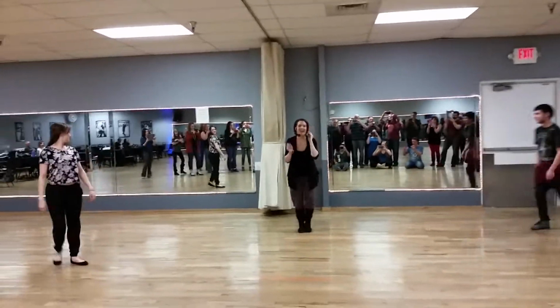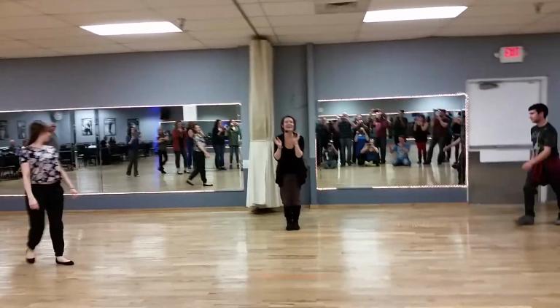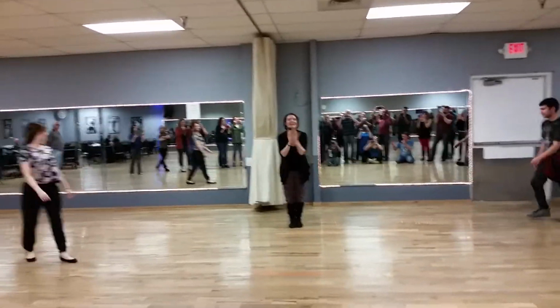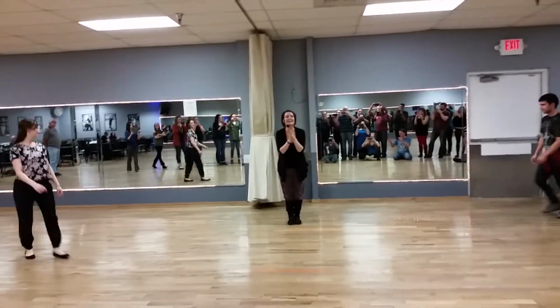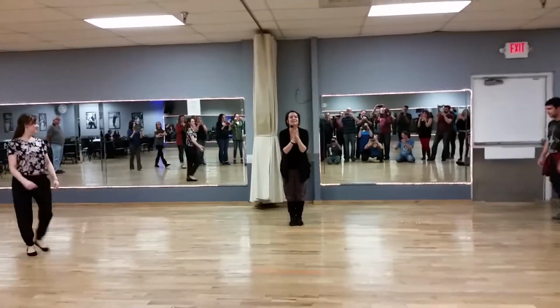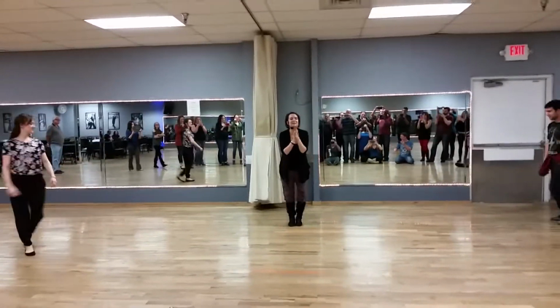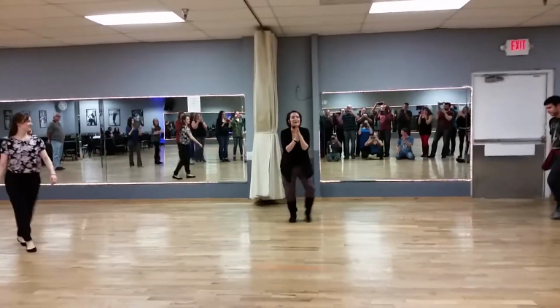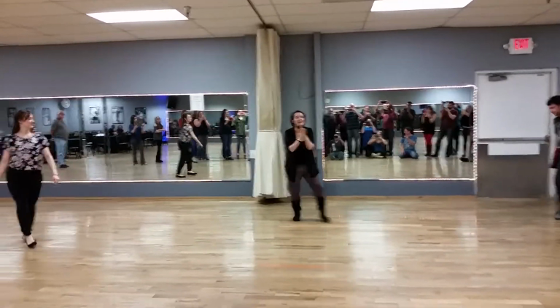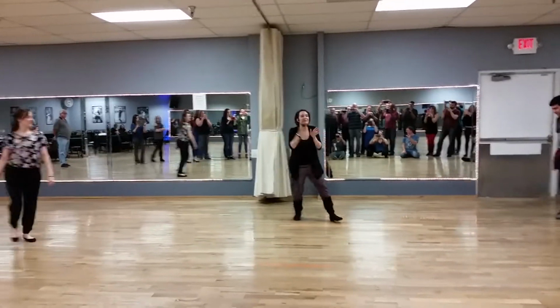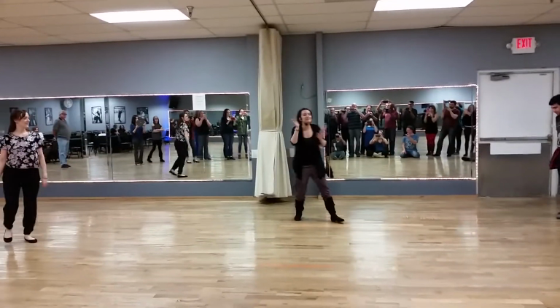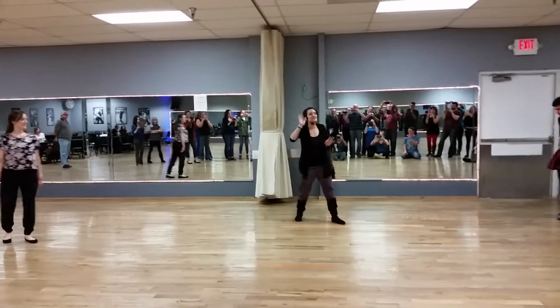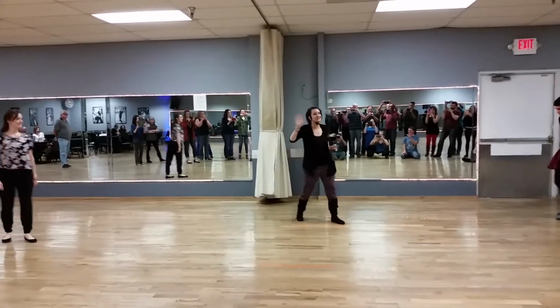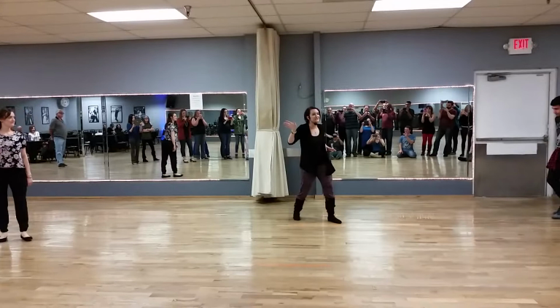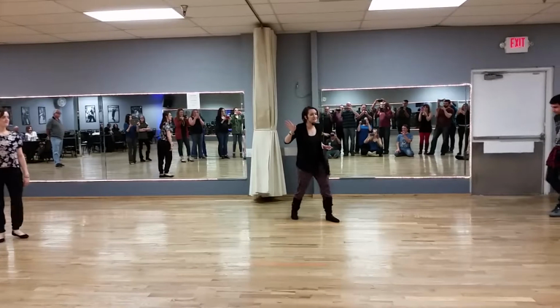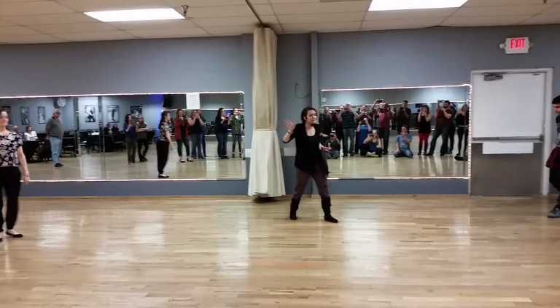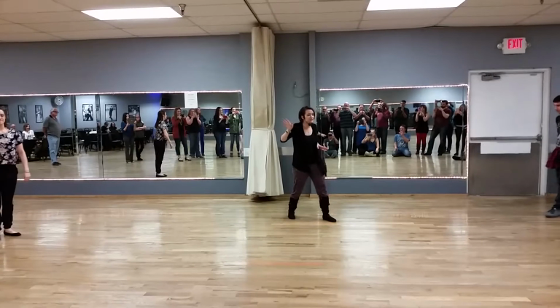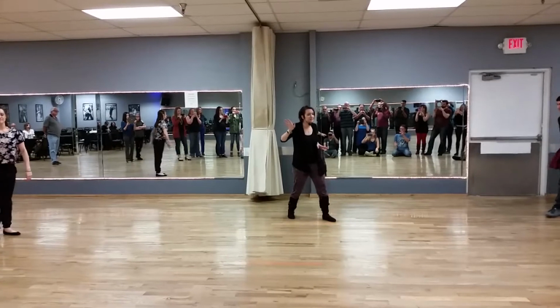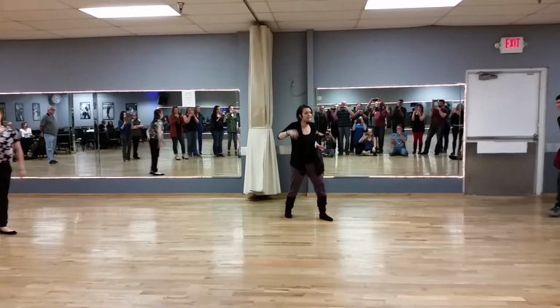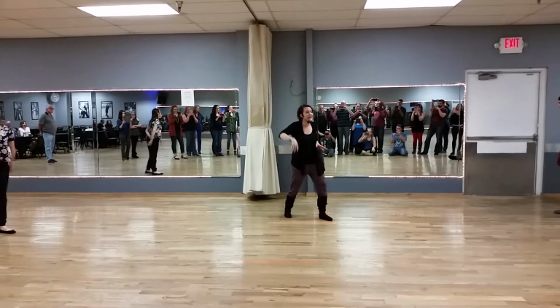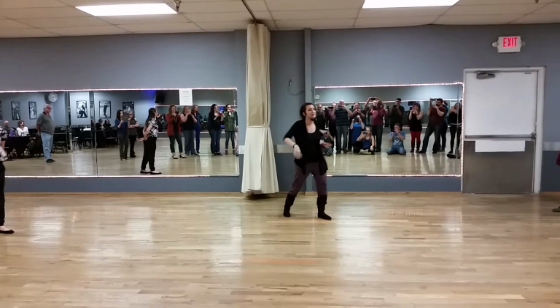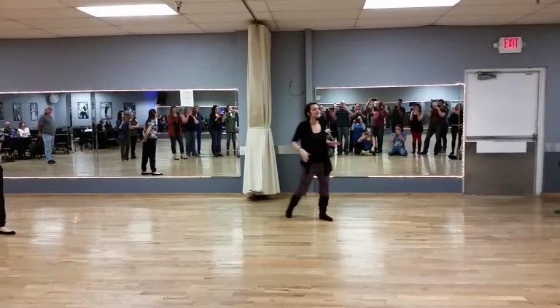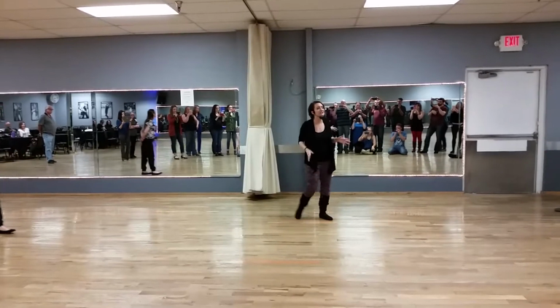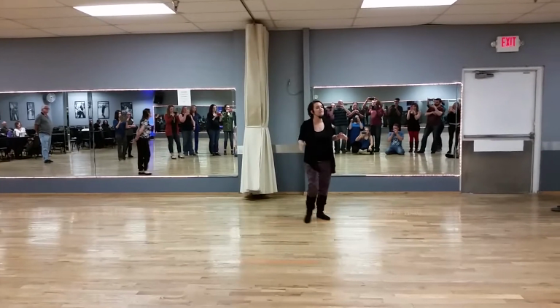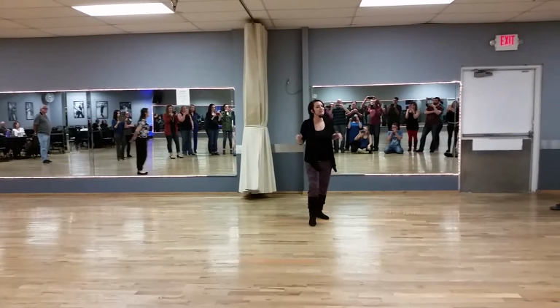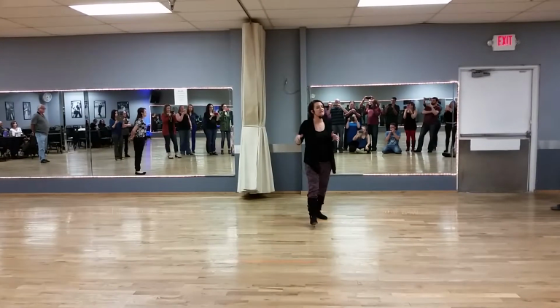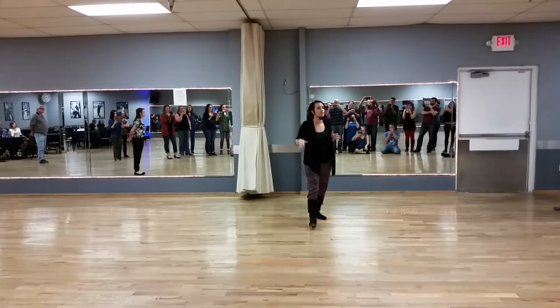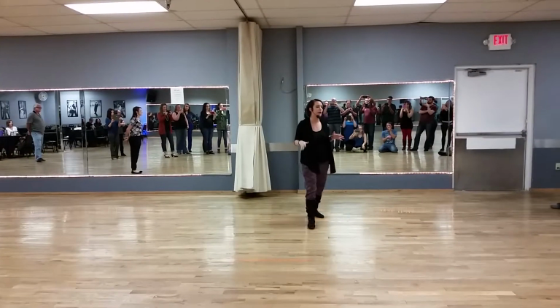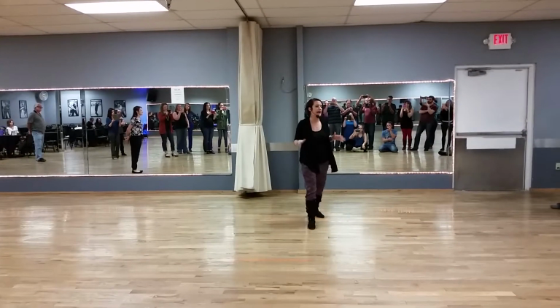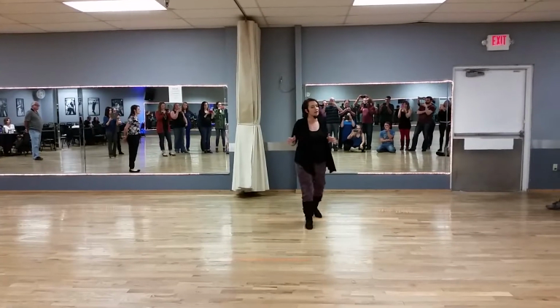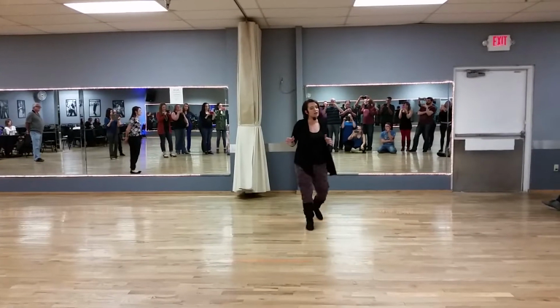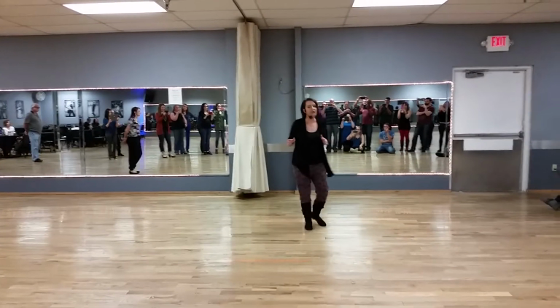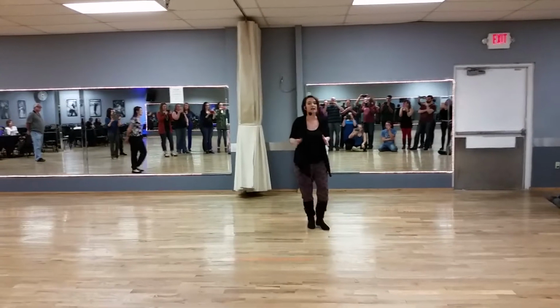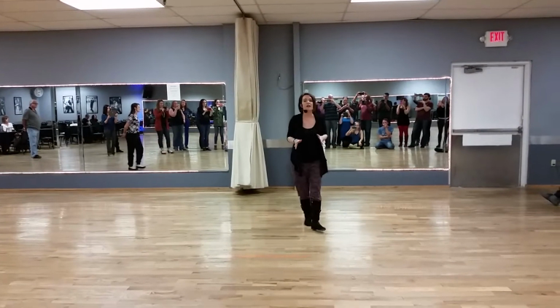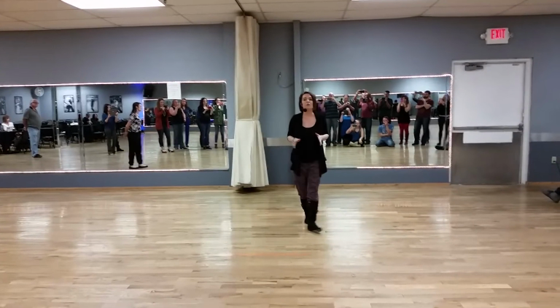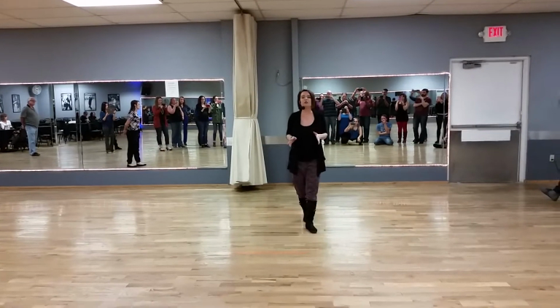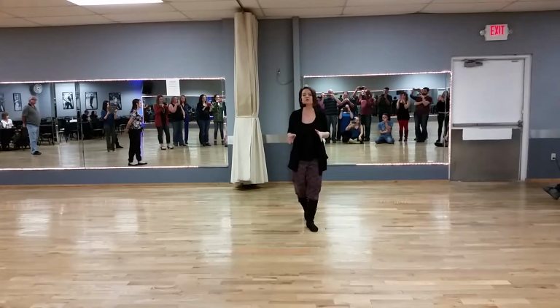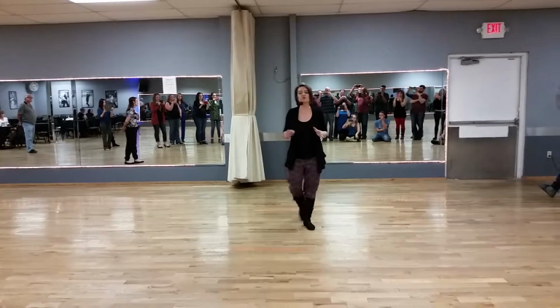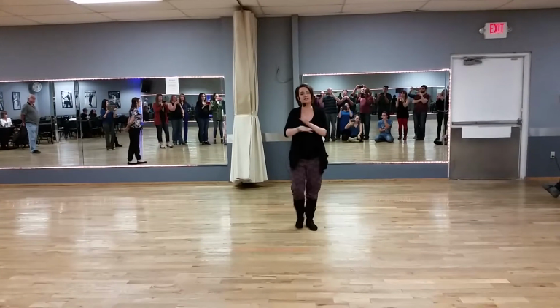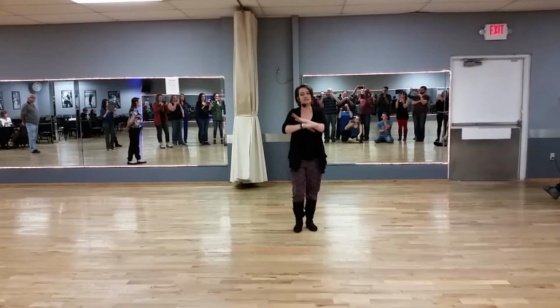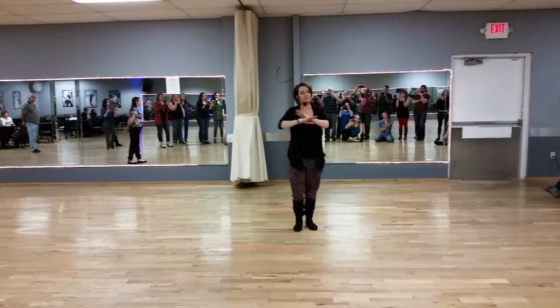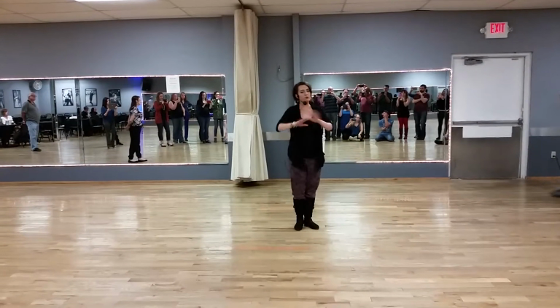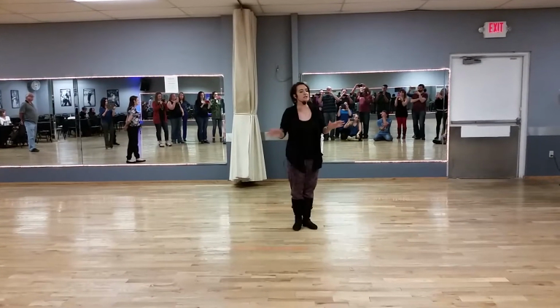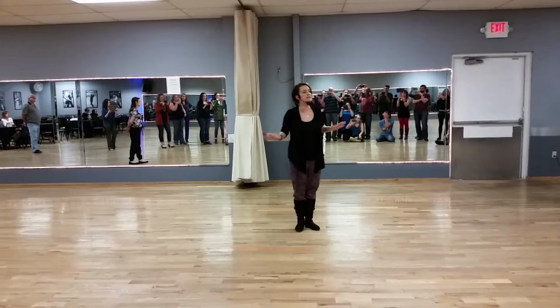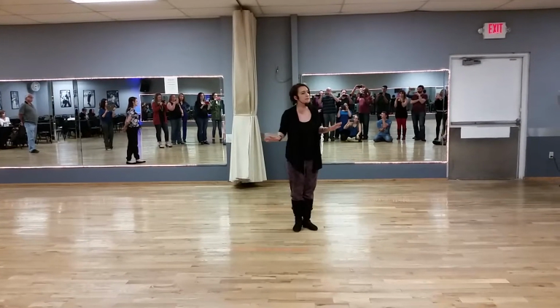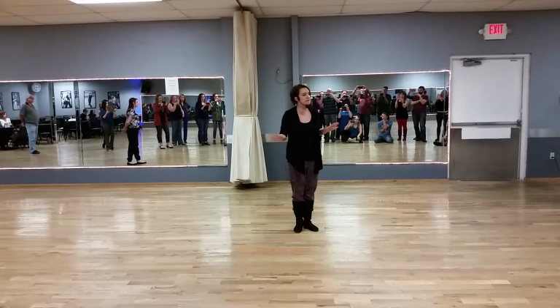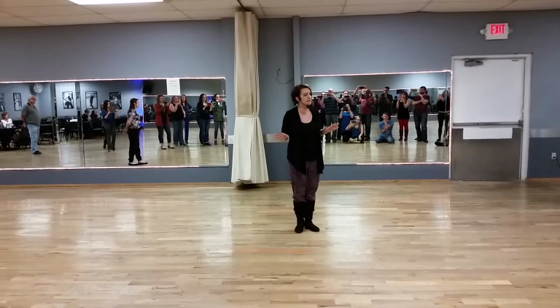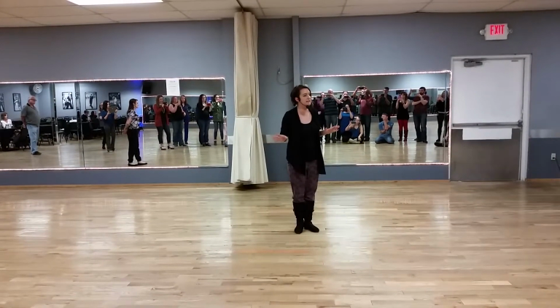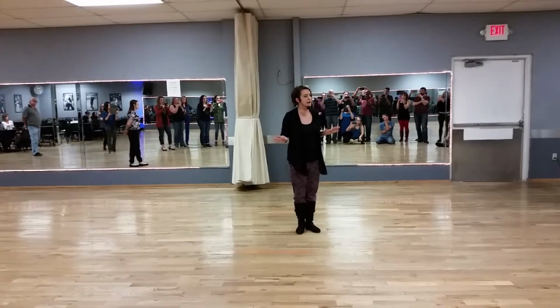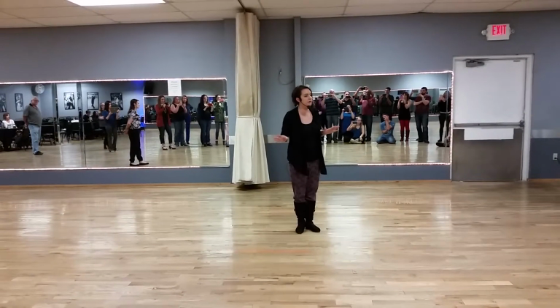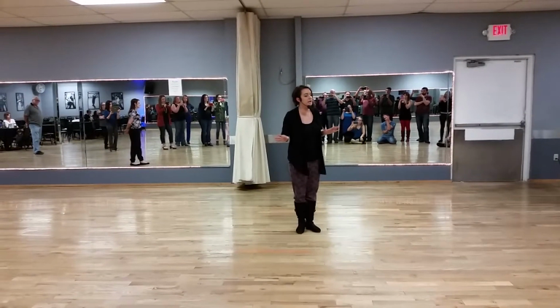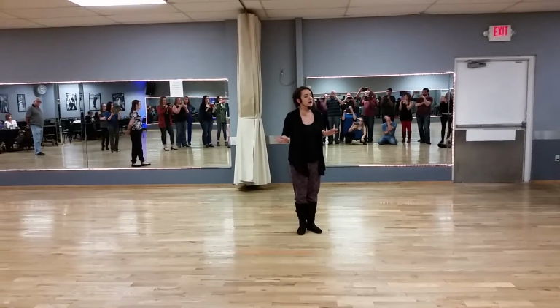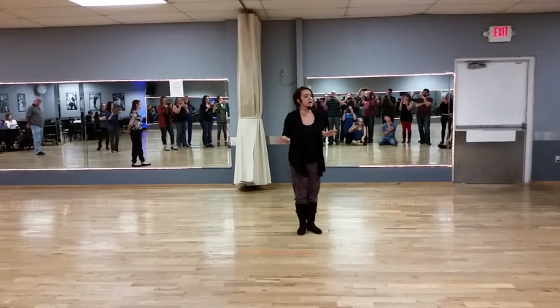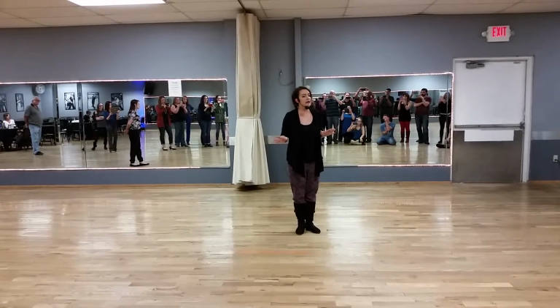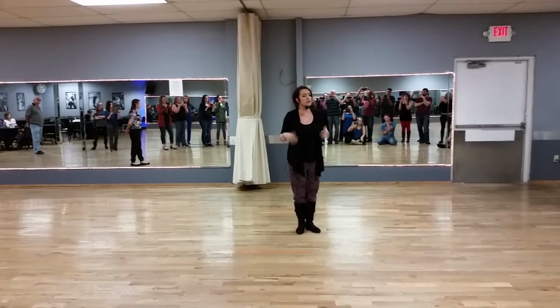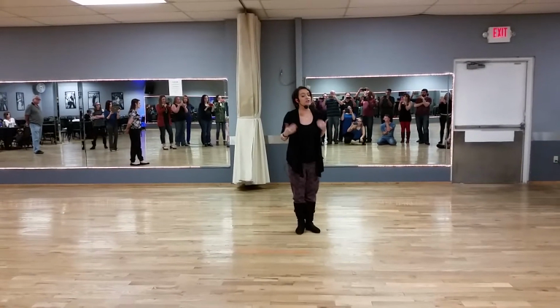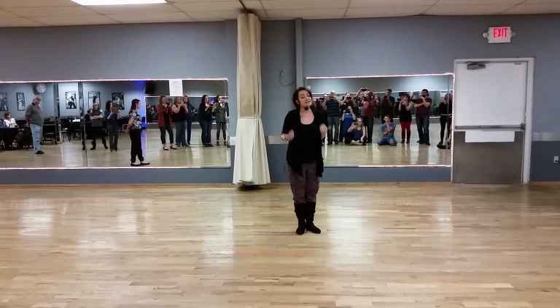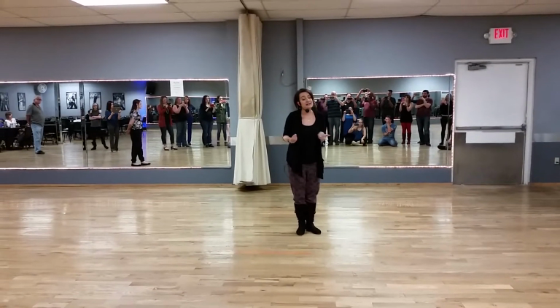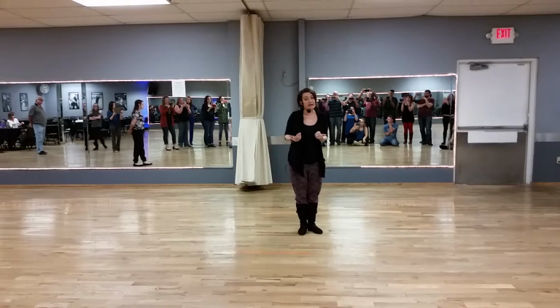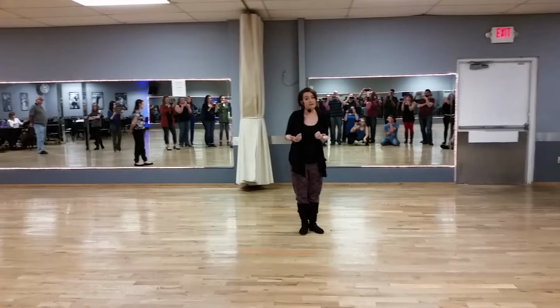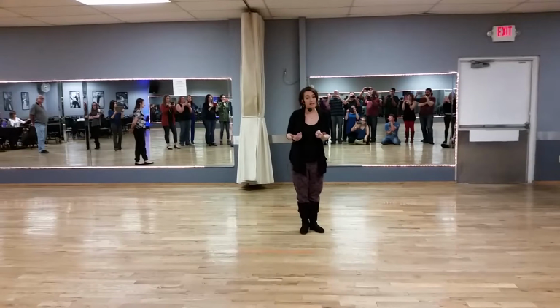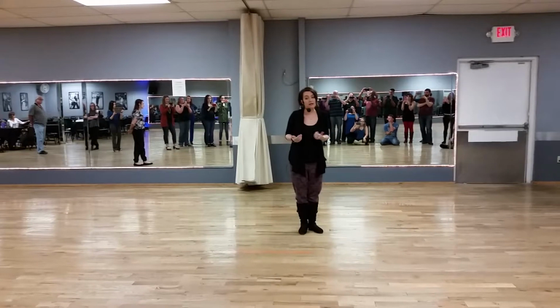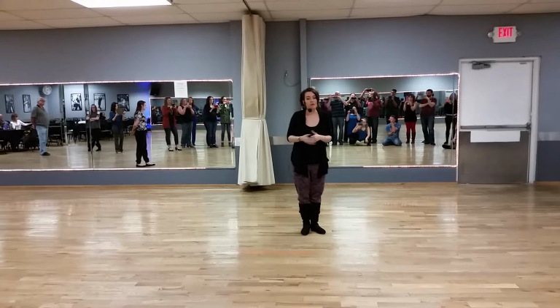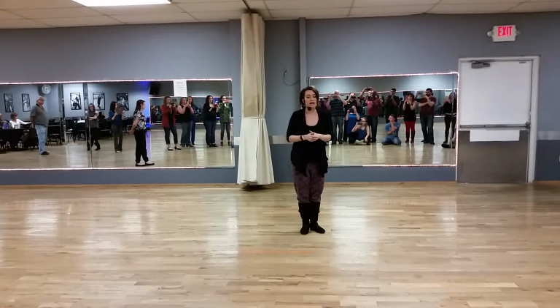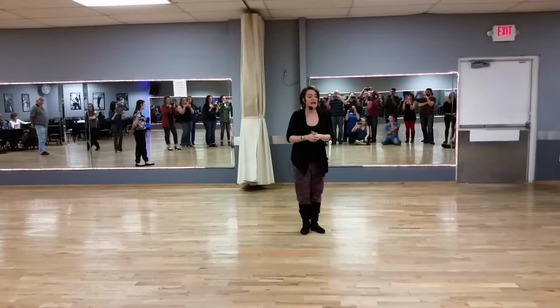All right, guys, welcome. Gentlemen, we're just up tonight. We did a little bit of swagger, which is just smoothing some things out in our styling.